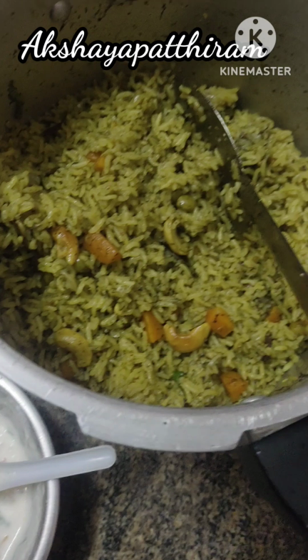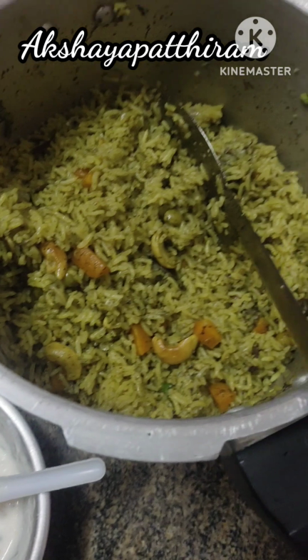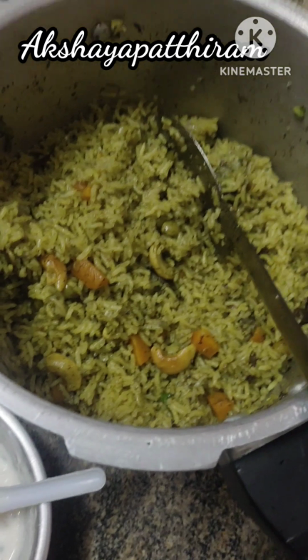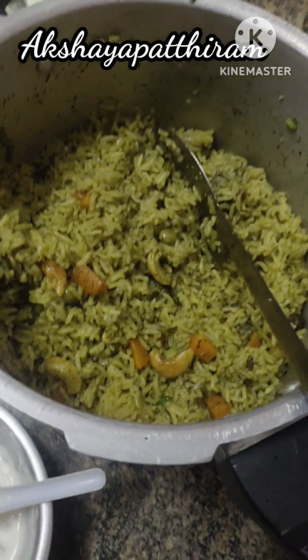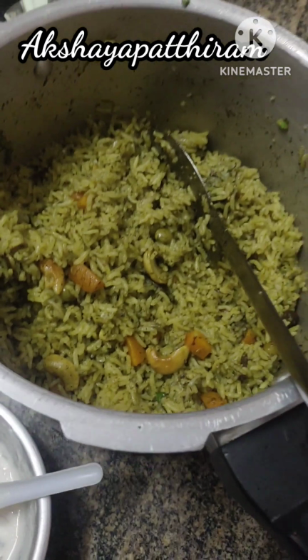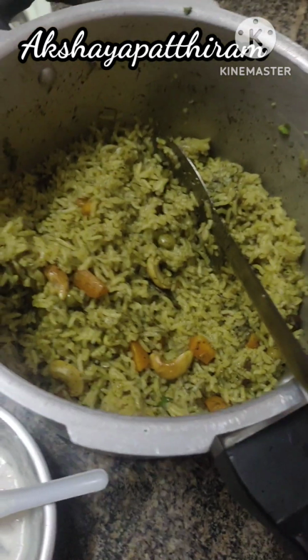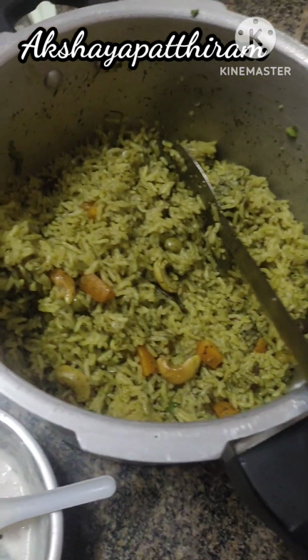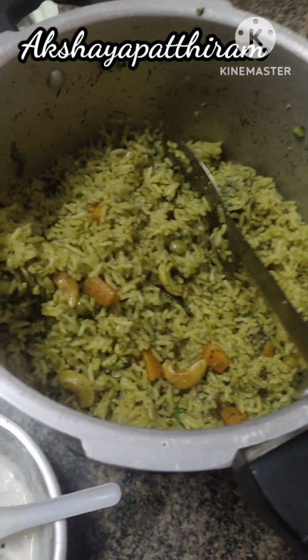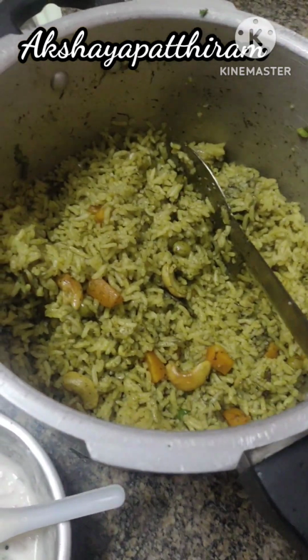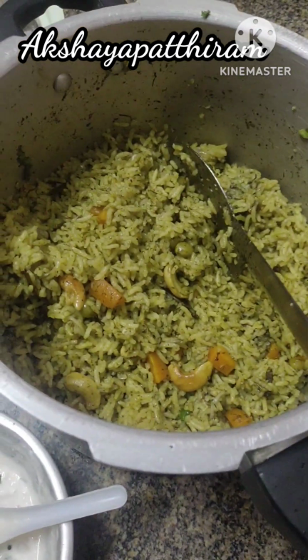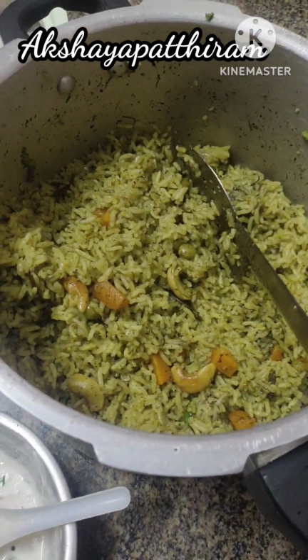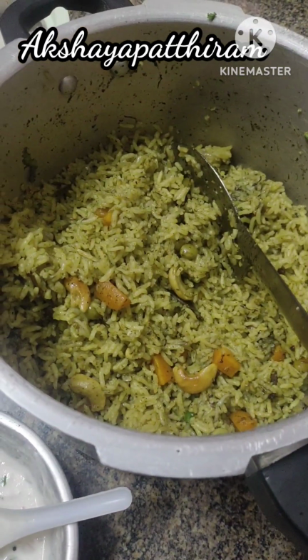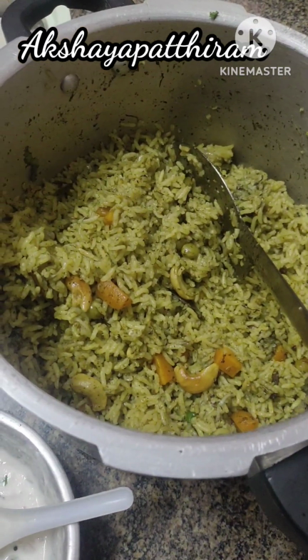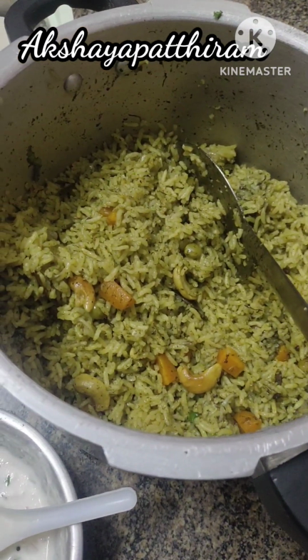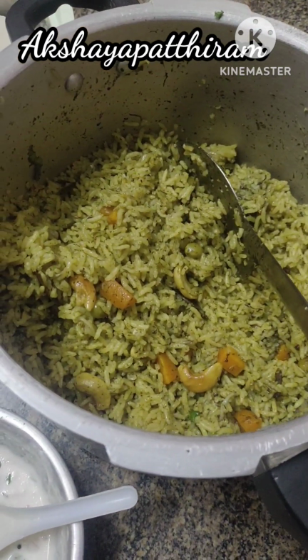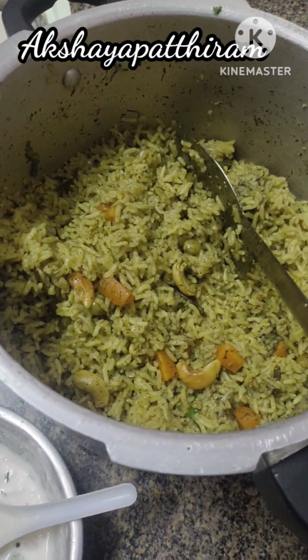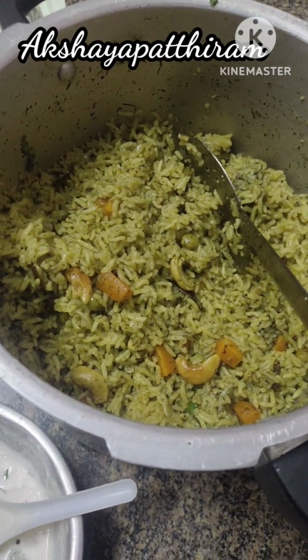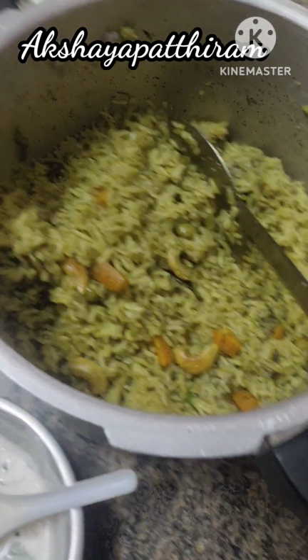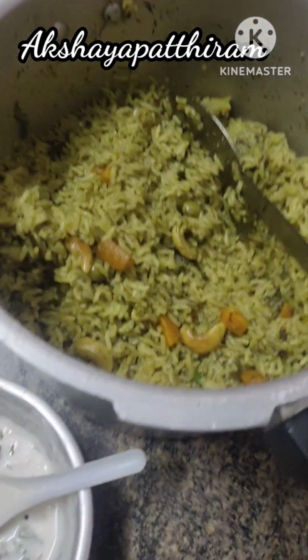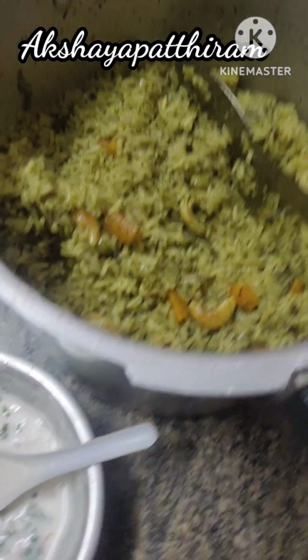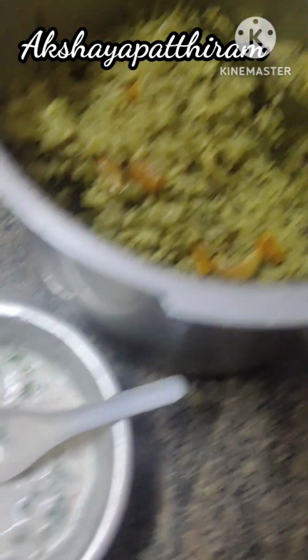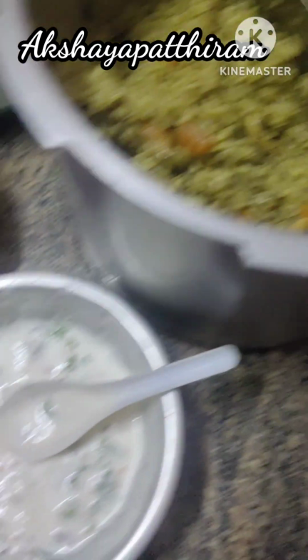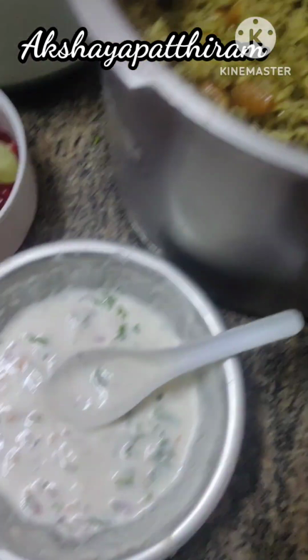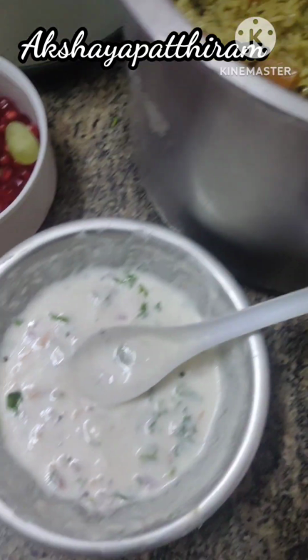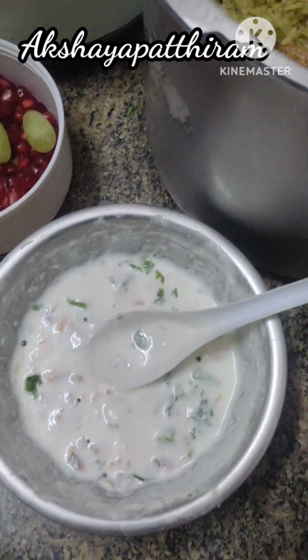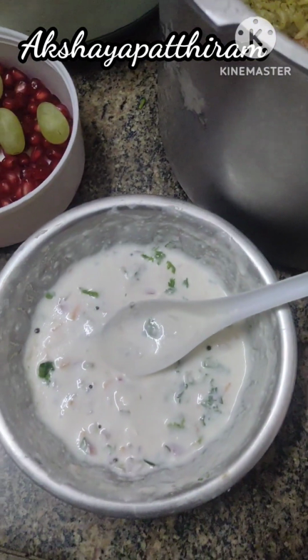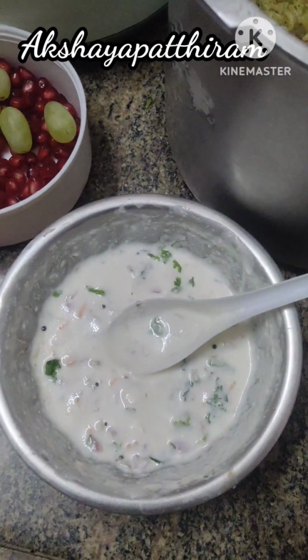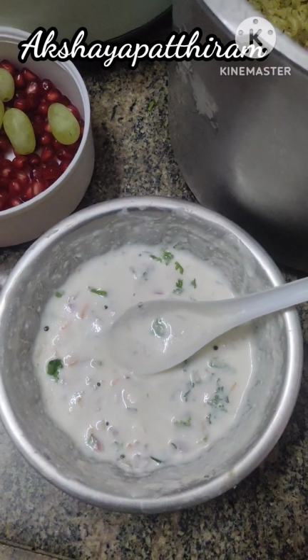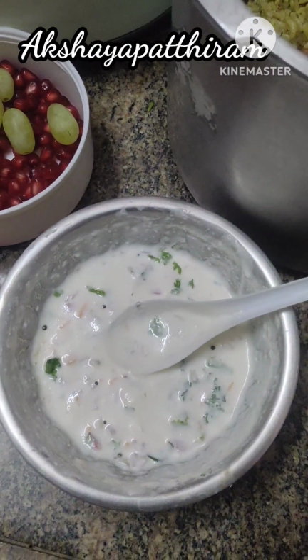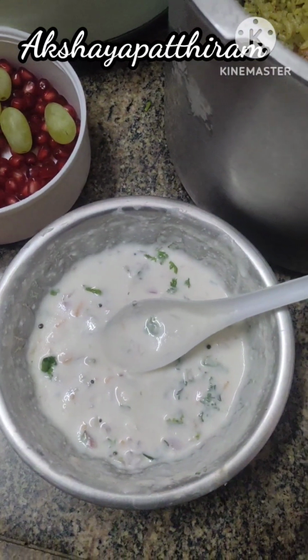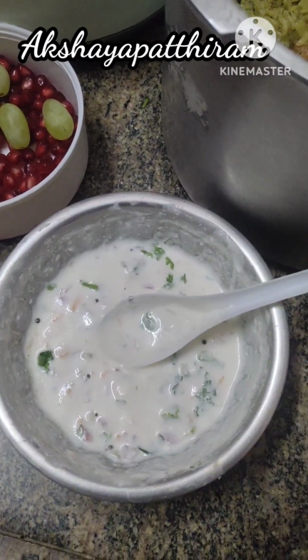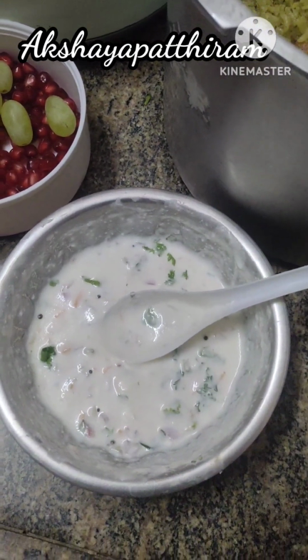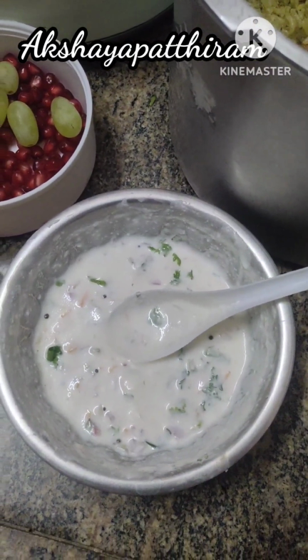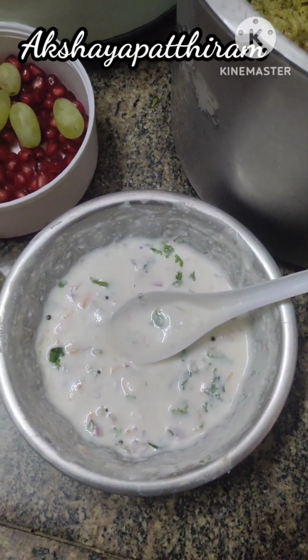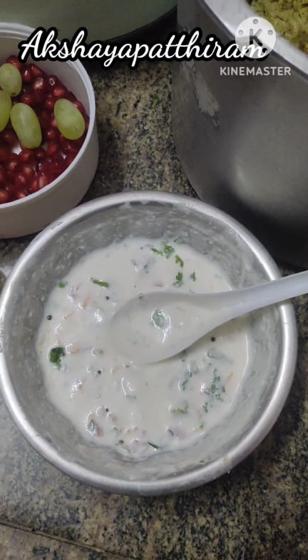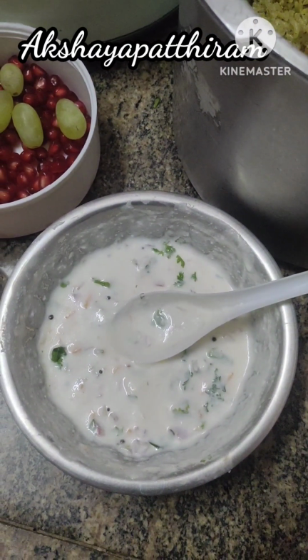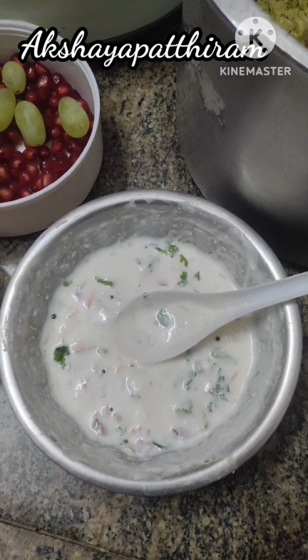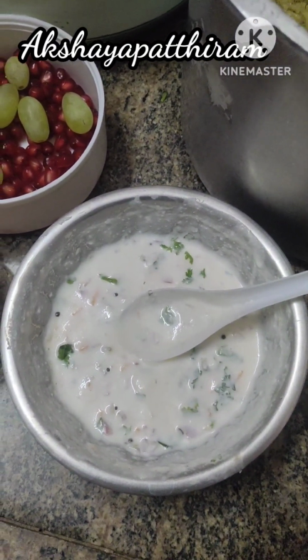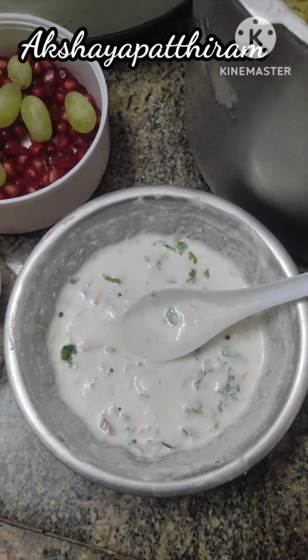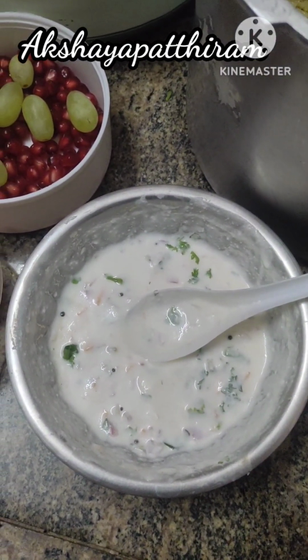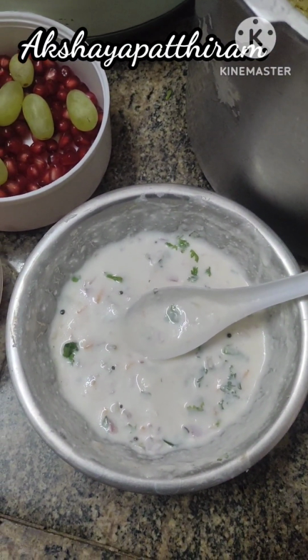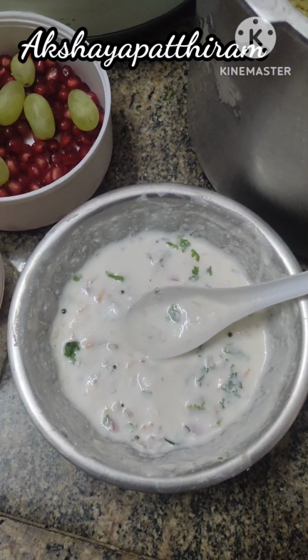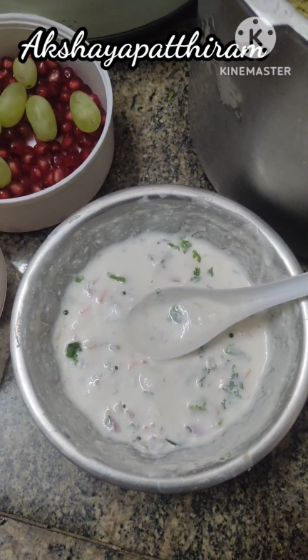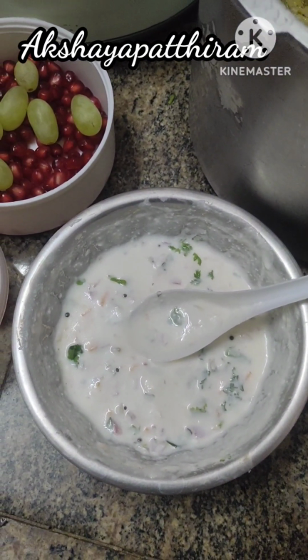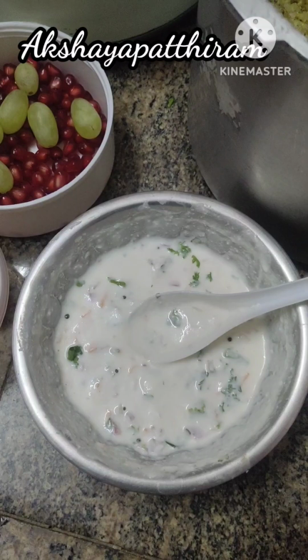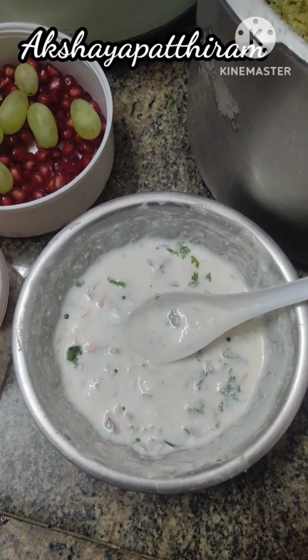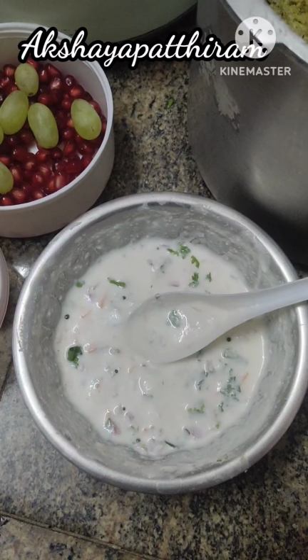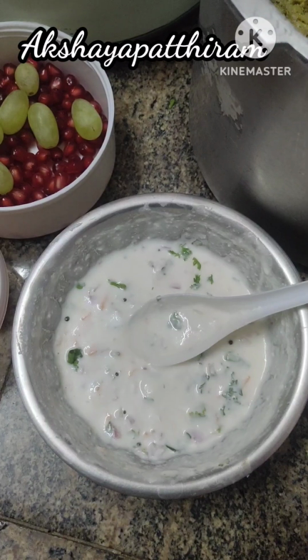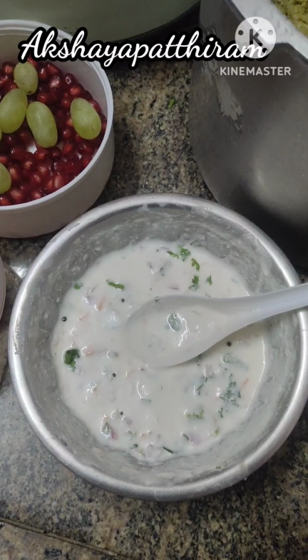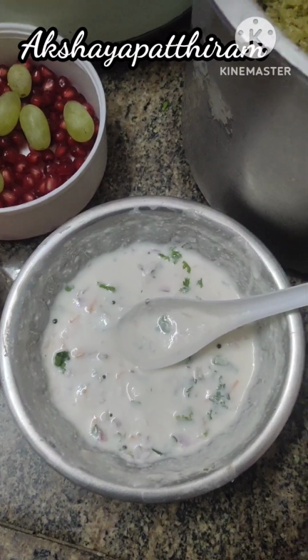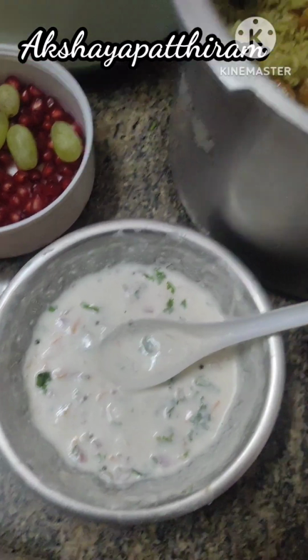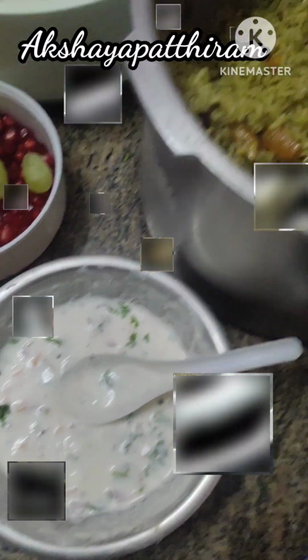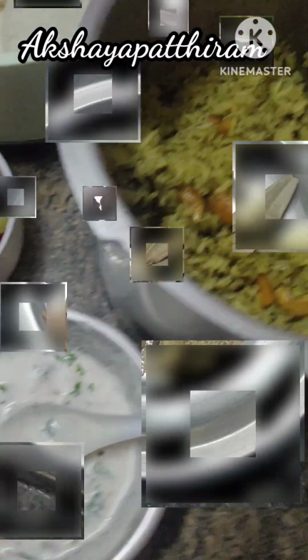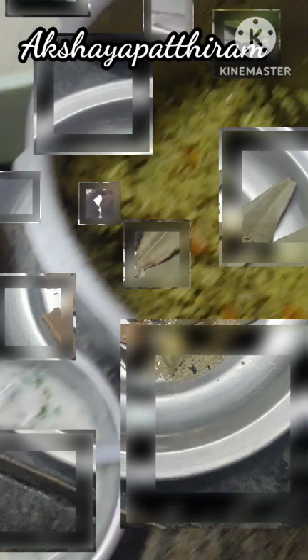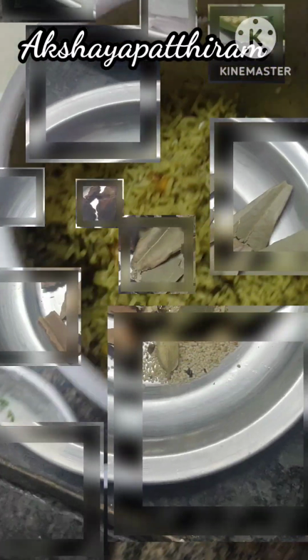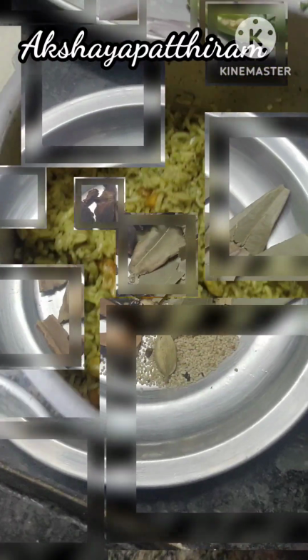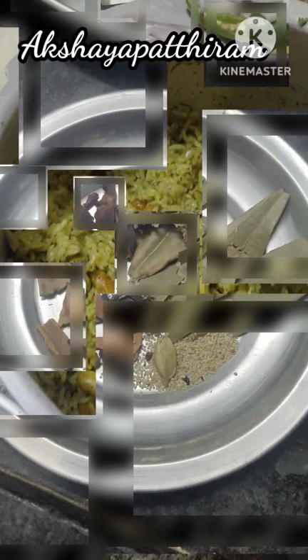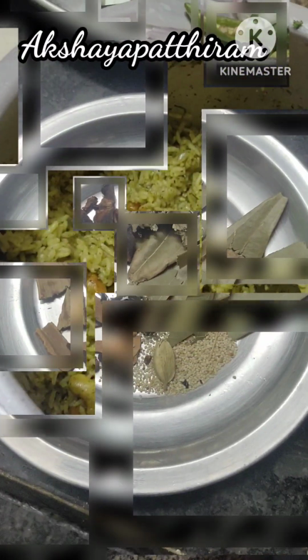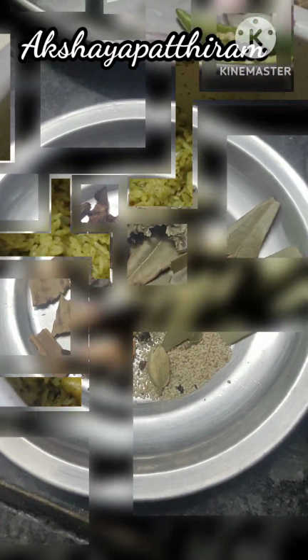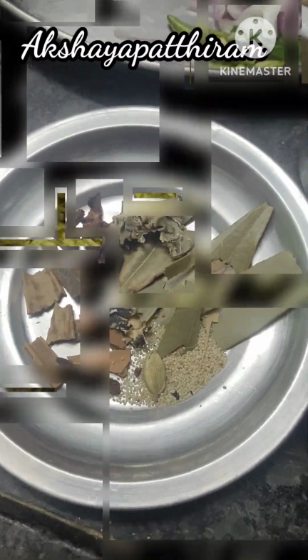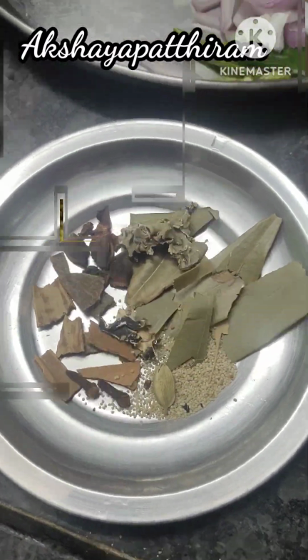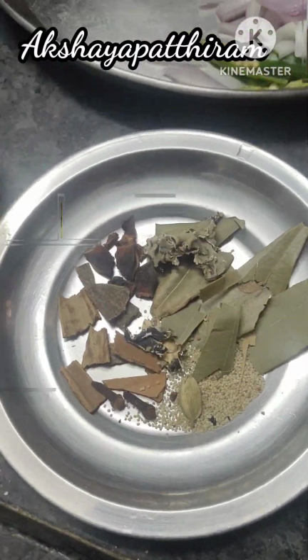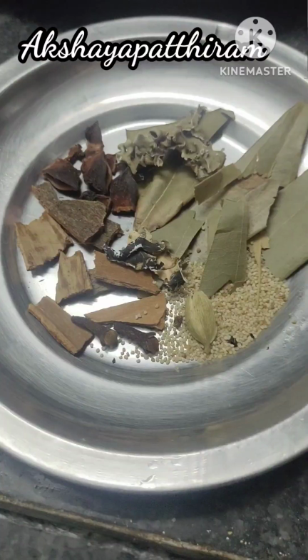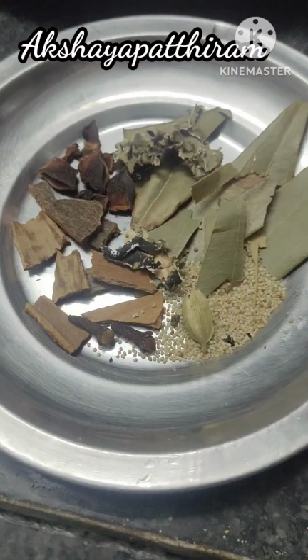Hello friends! Welcome to our channel, Akshay Patrami. This is called Pudina Pulao and Raita.